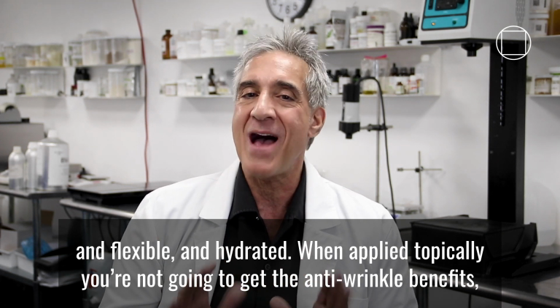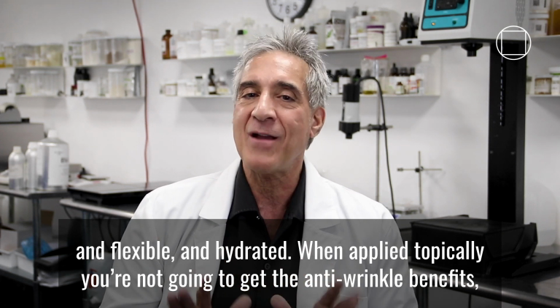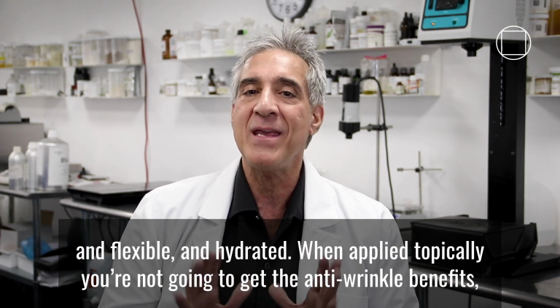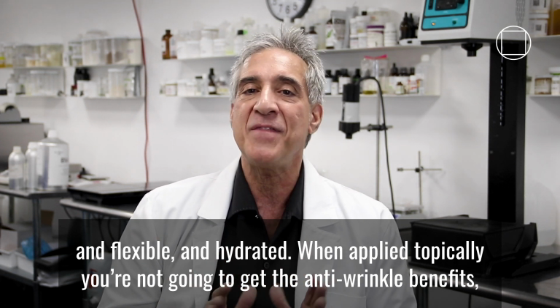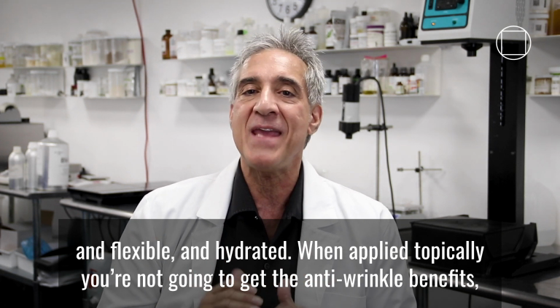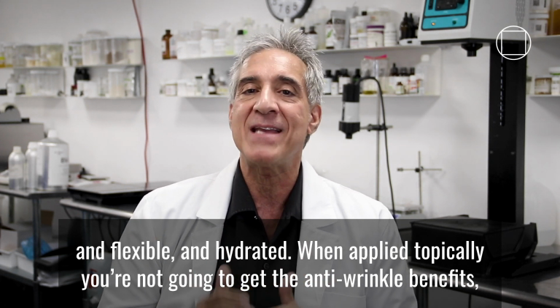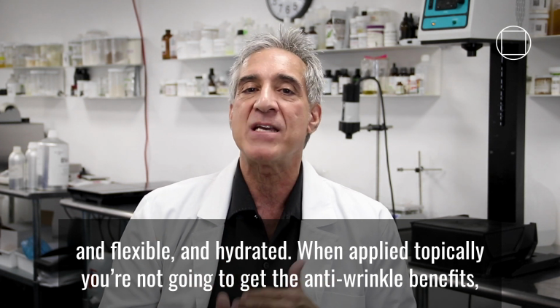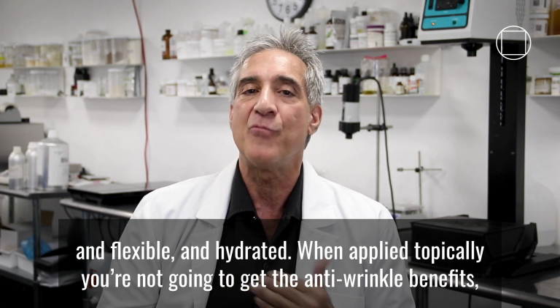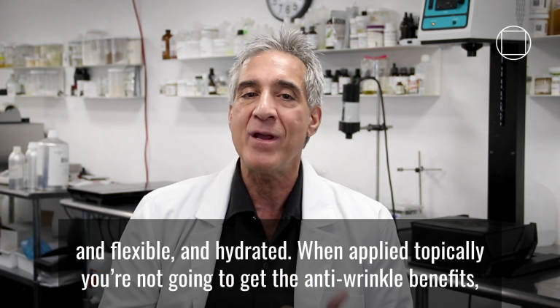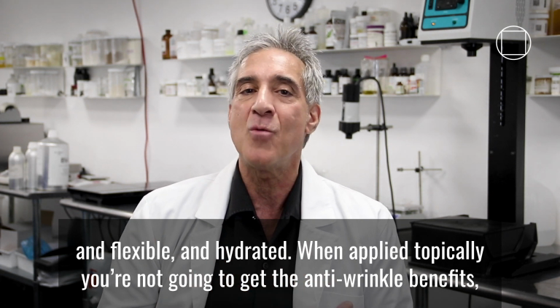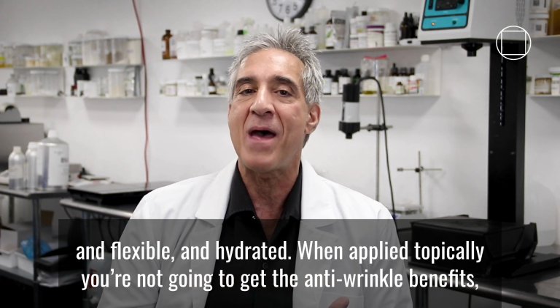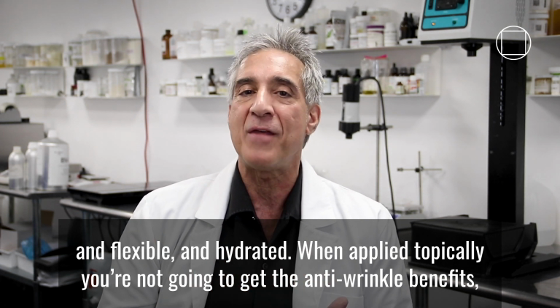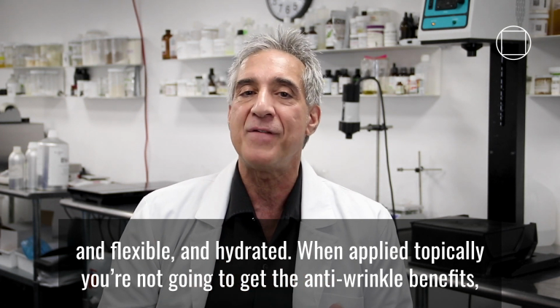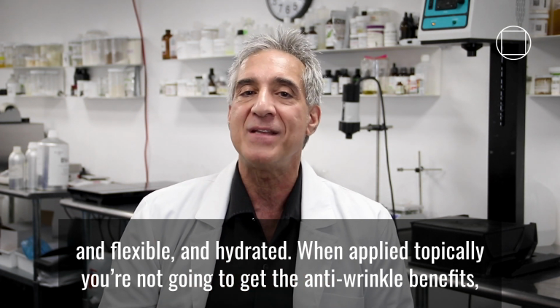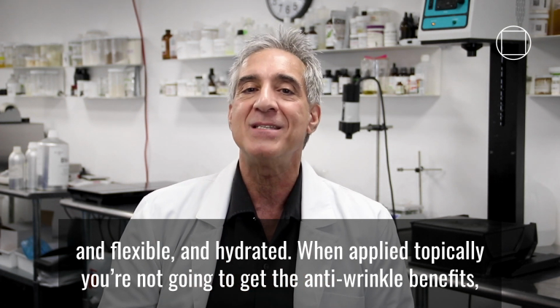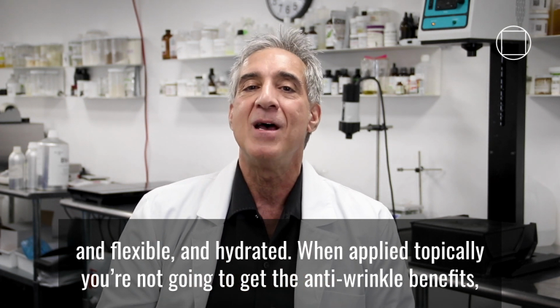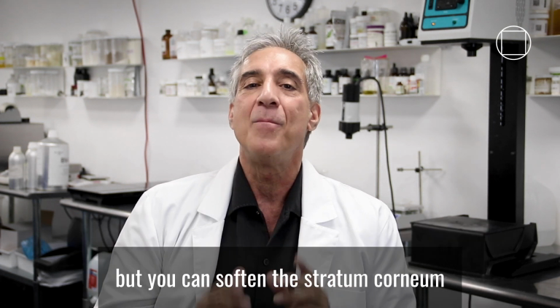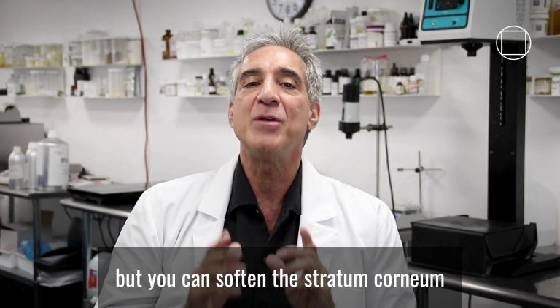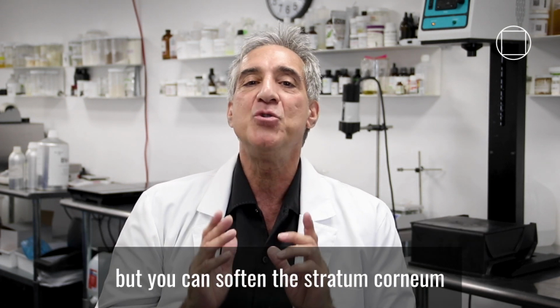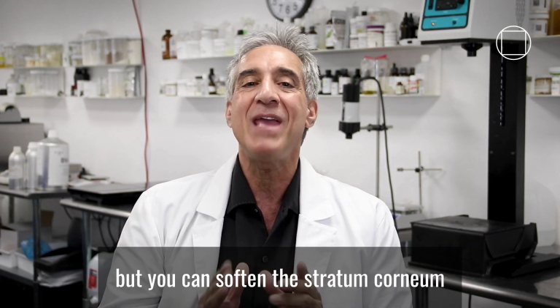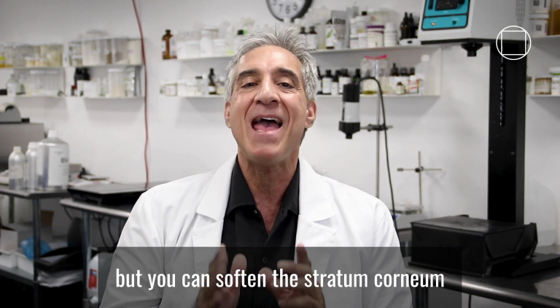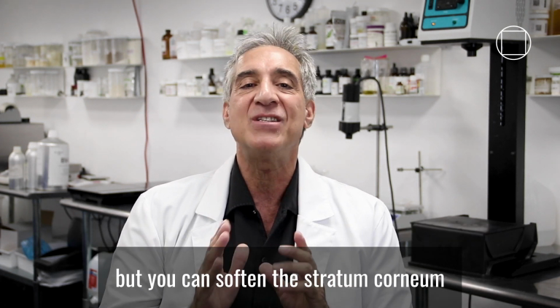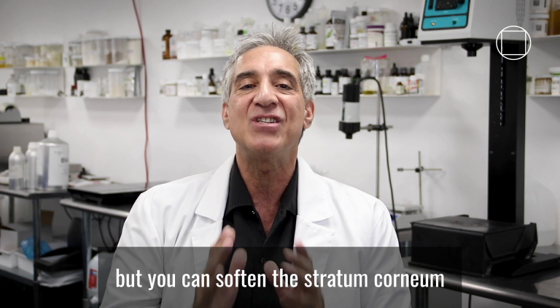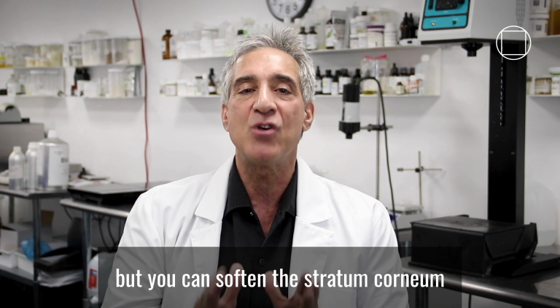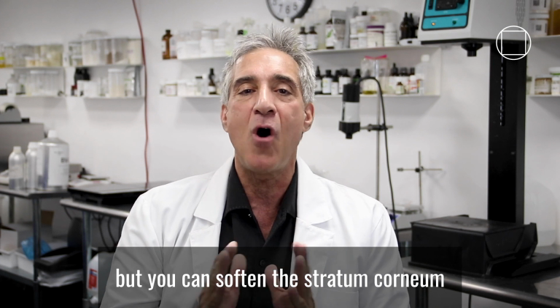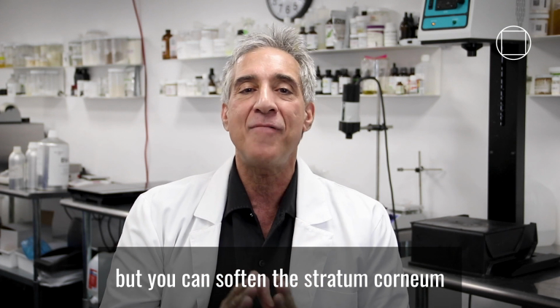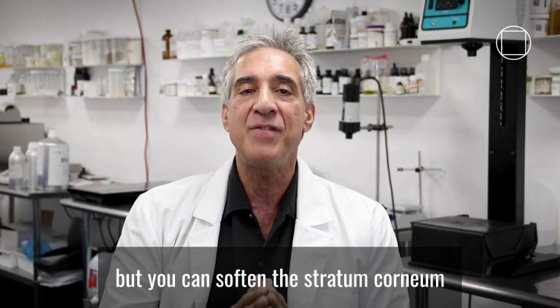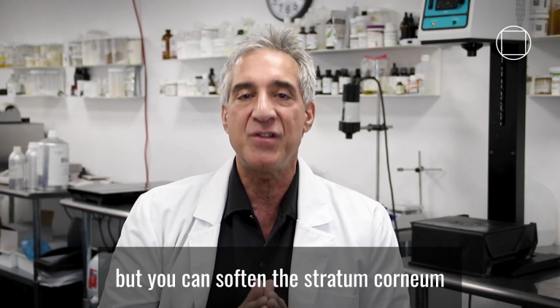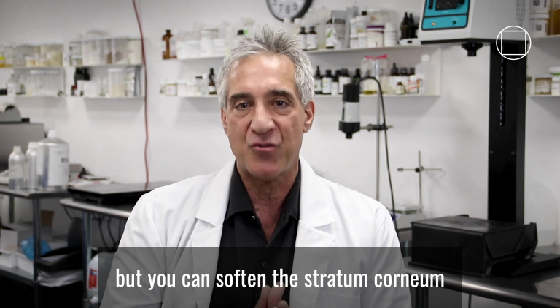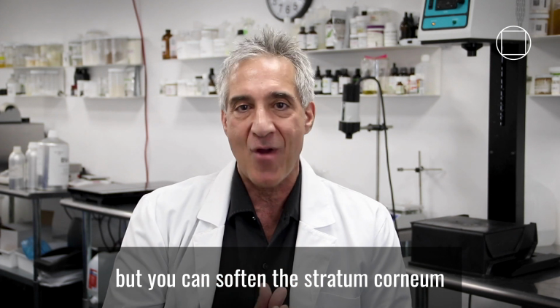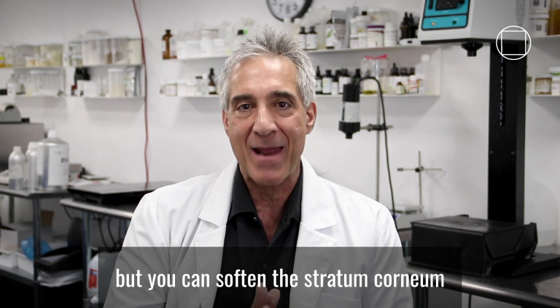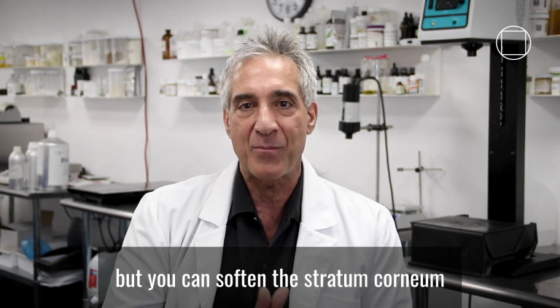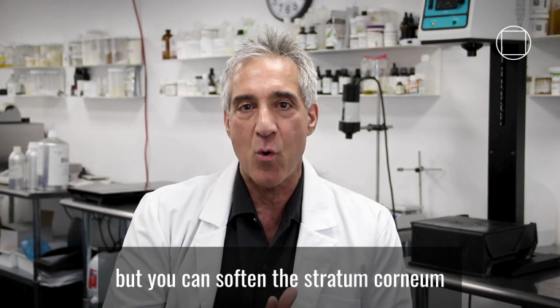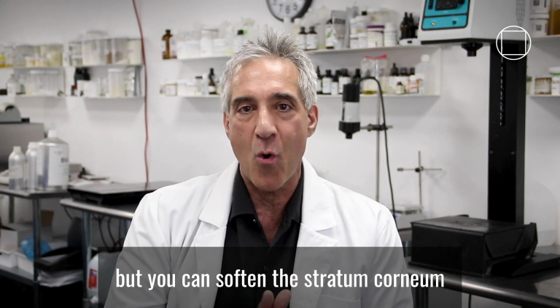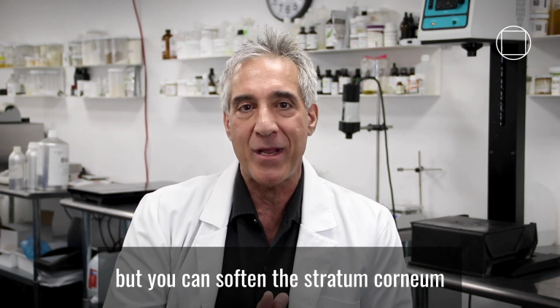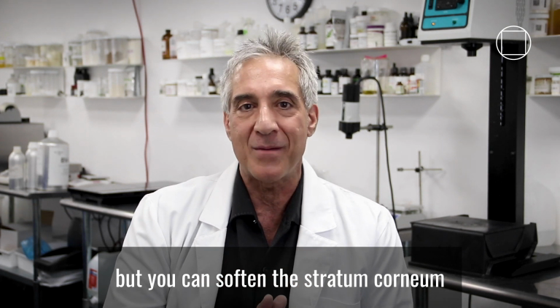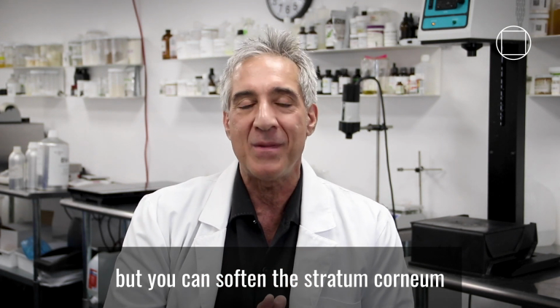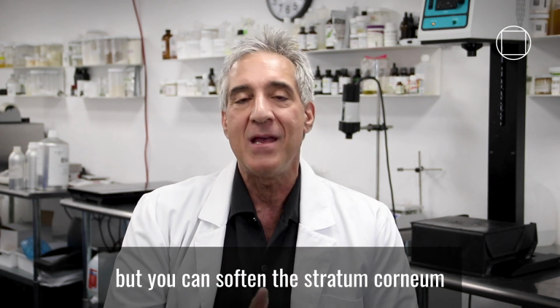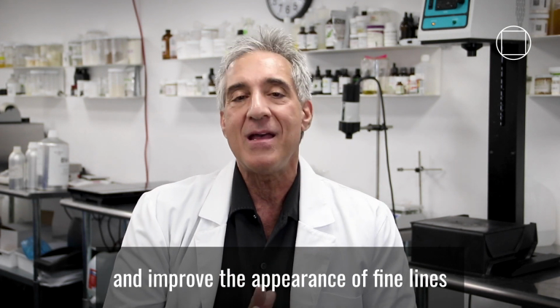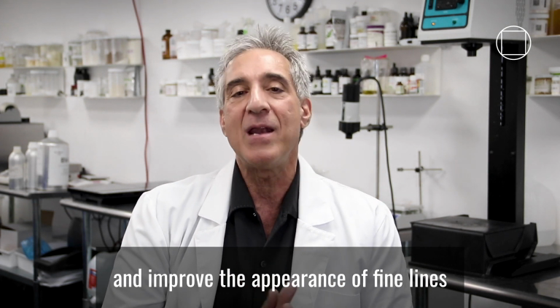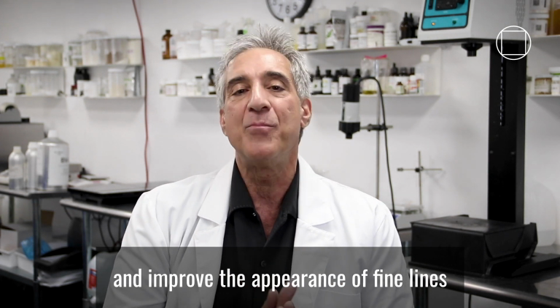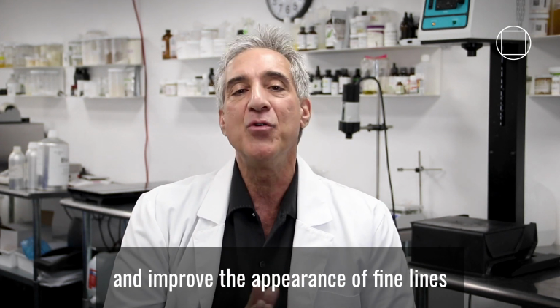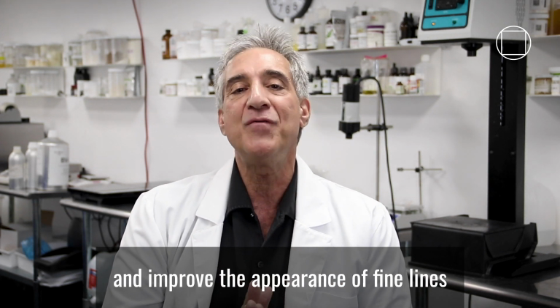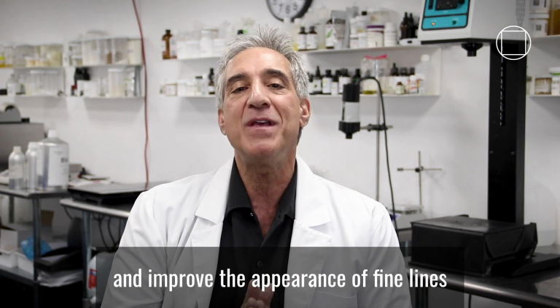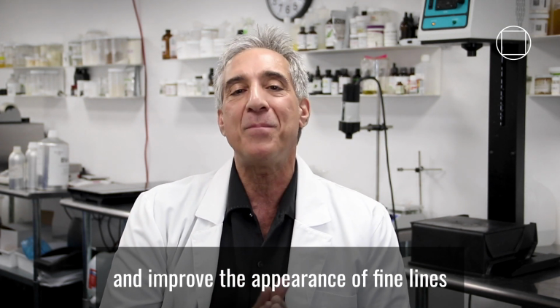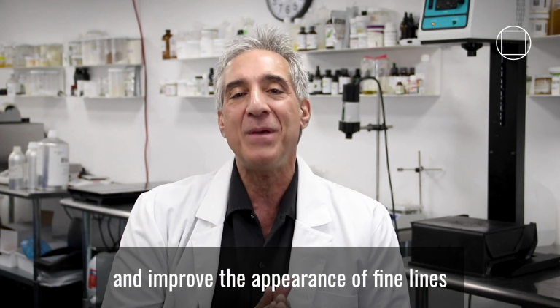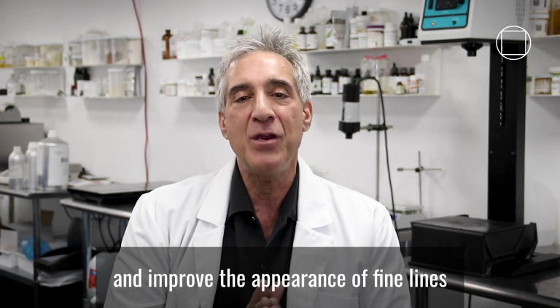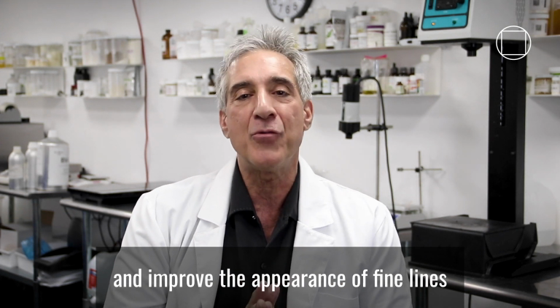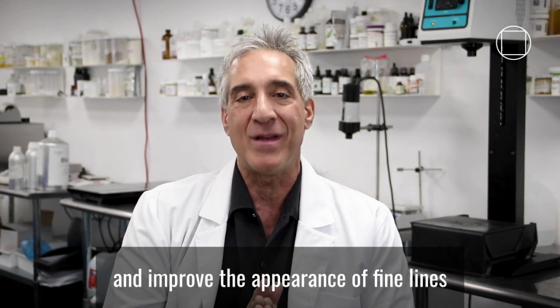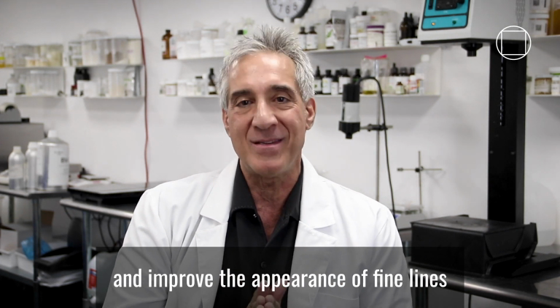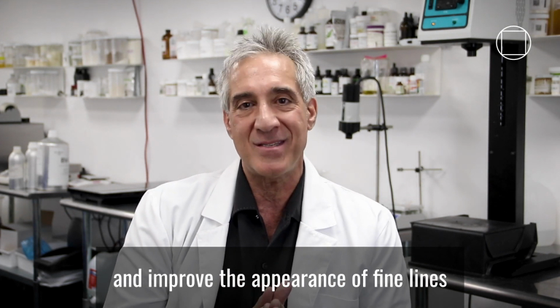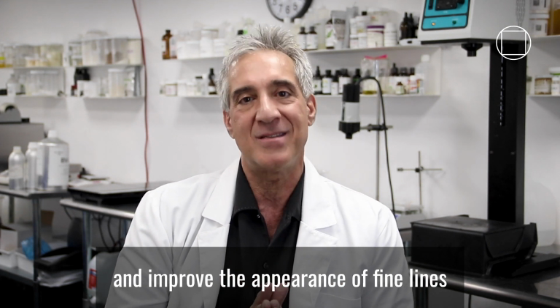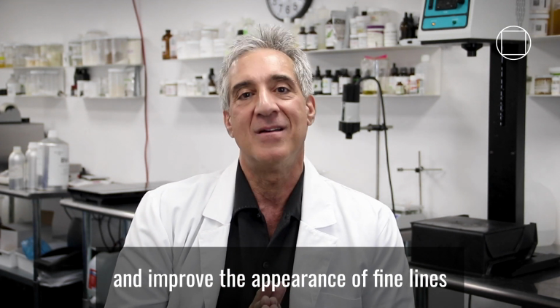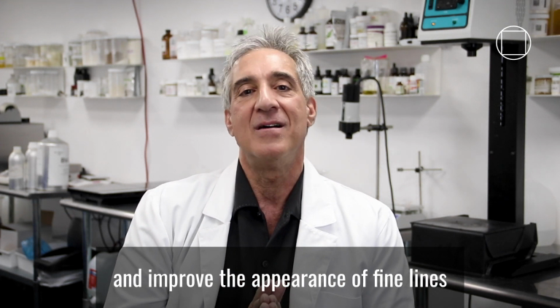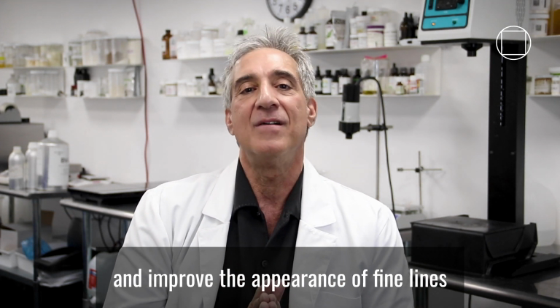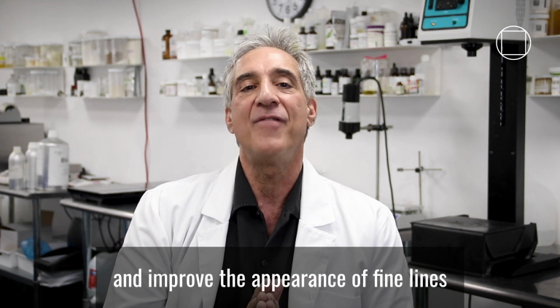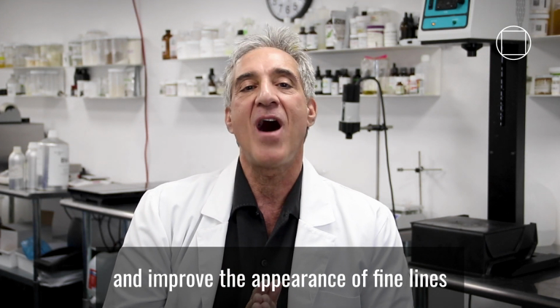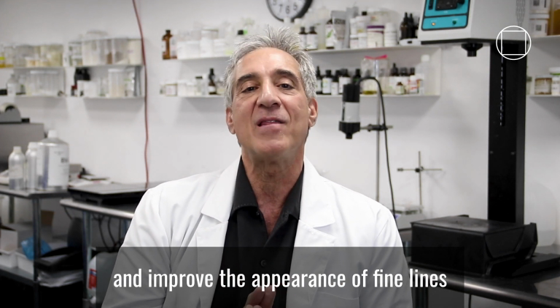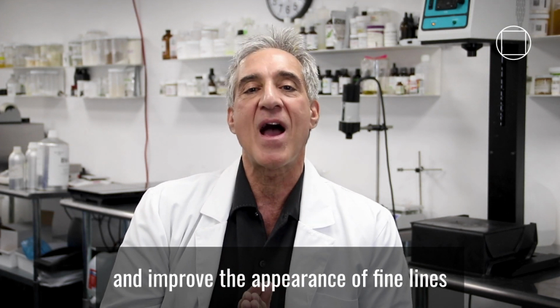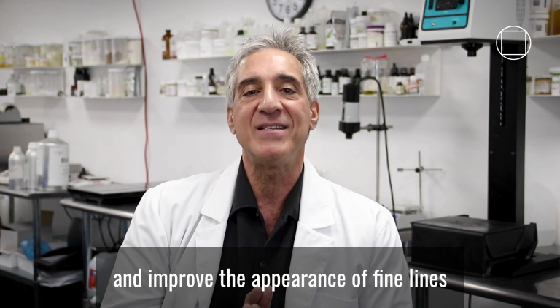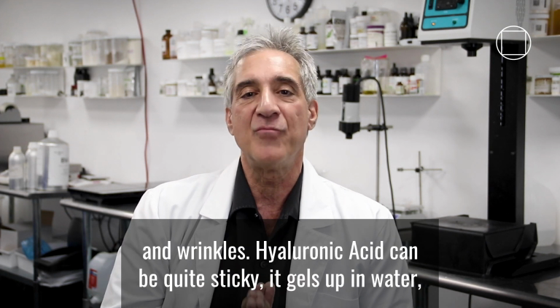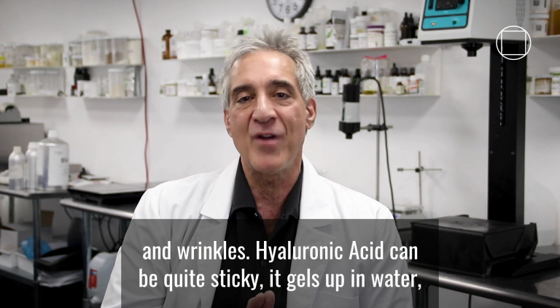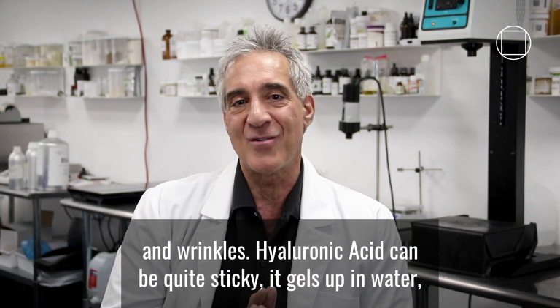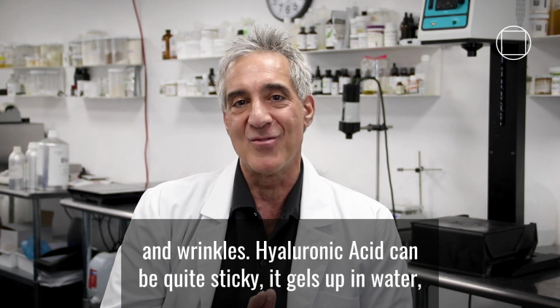When applied topically, you're not going to get the anti-wrinkle benefits, but you can soften the stratum corneum and improve the appearance of fine lines and wrinkles.